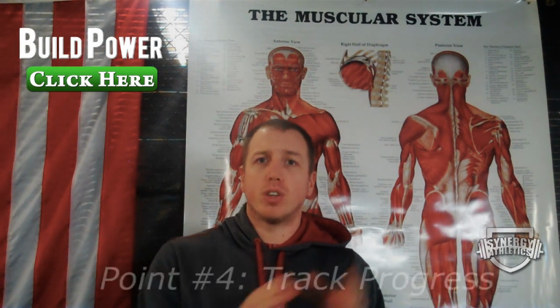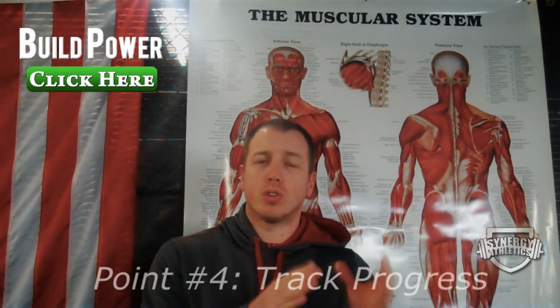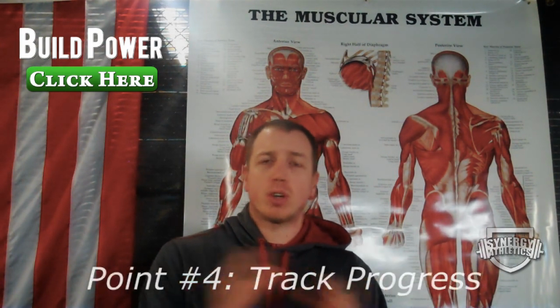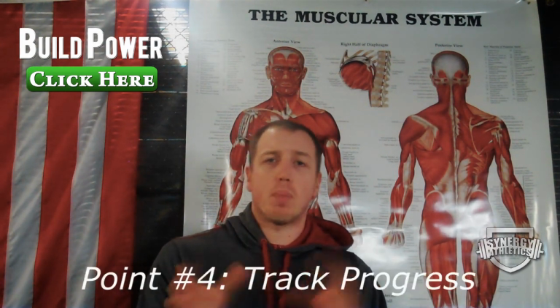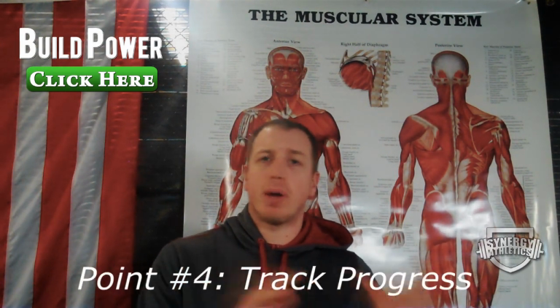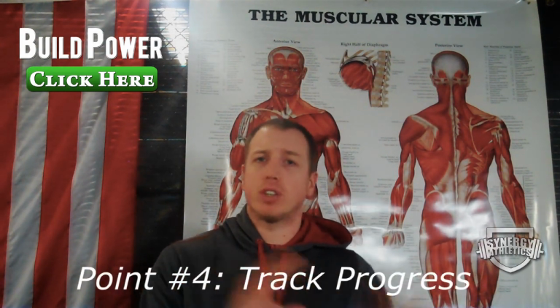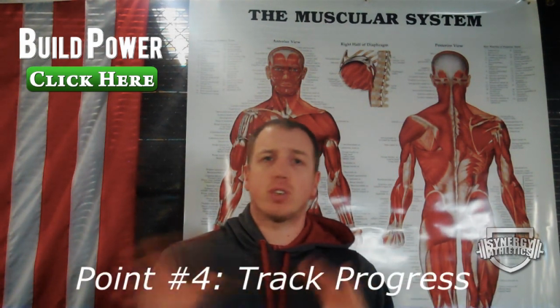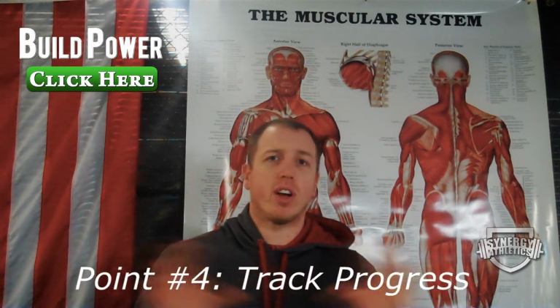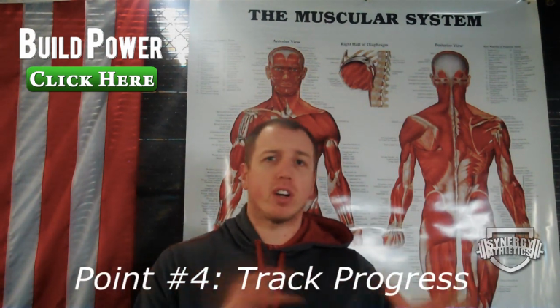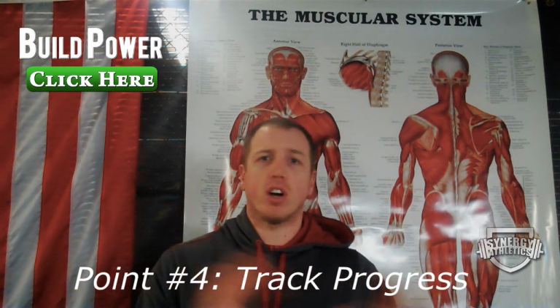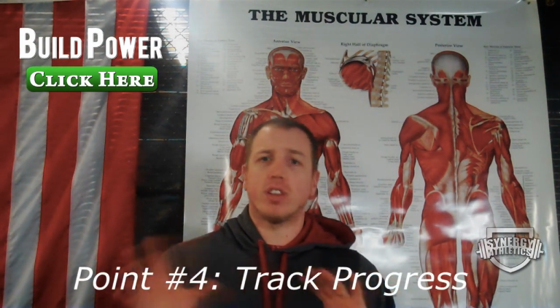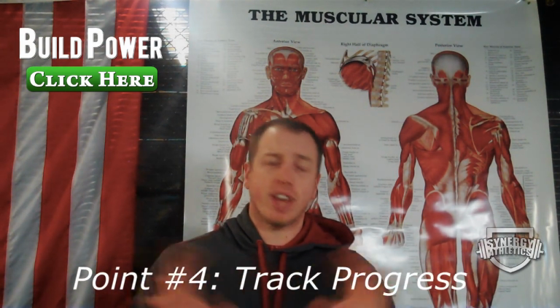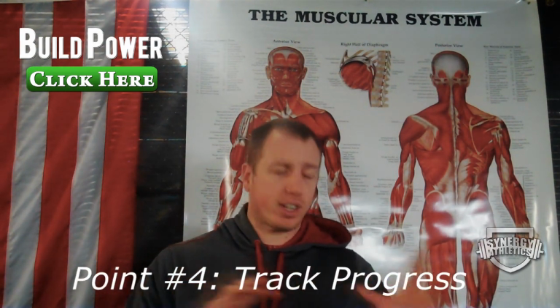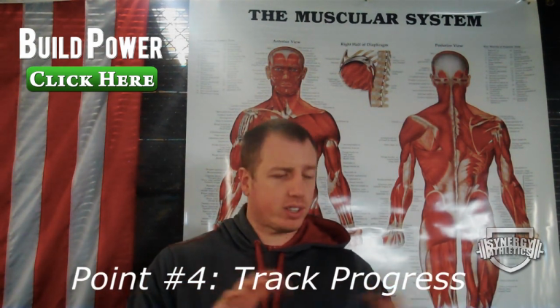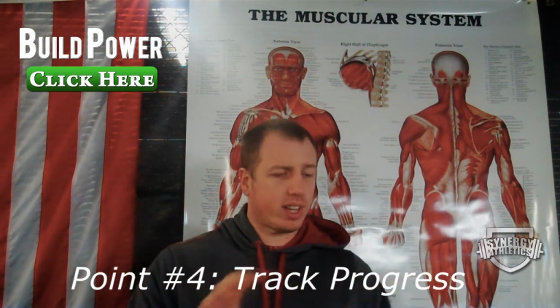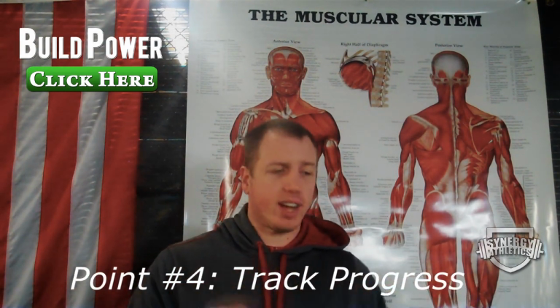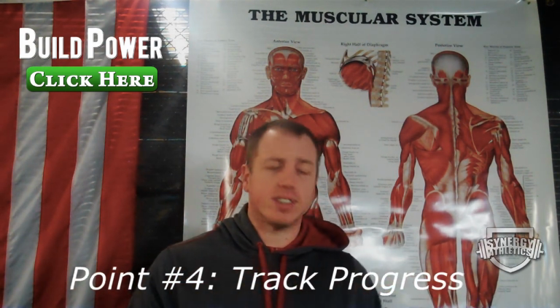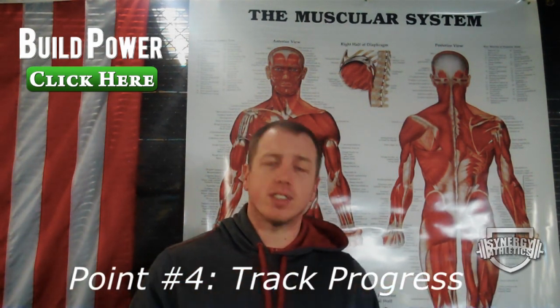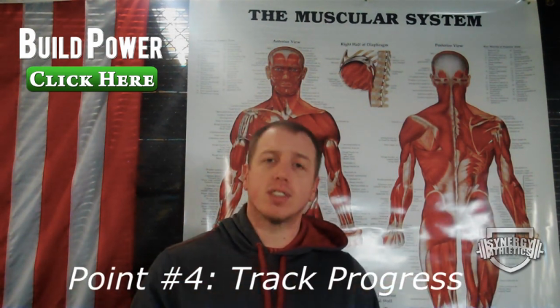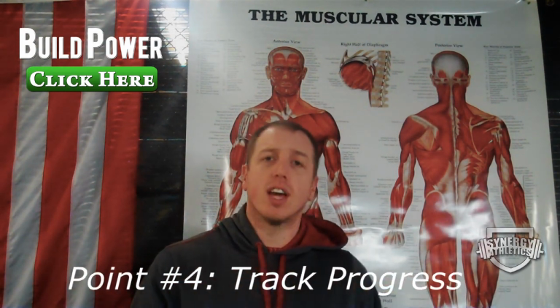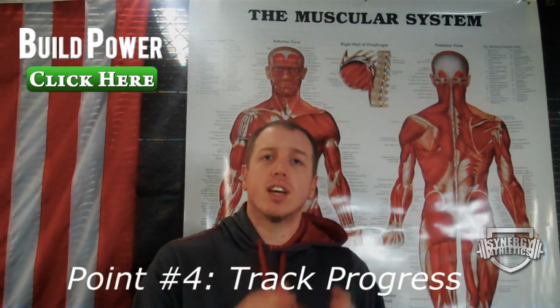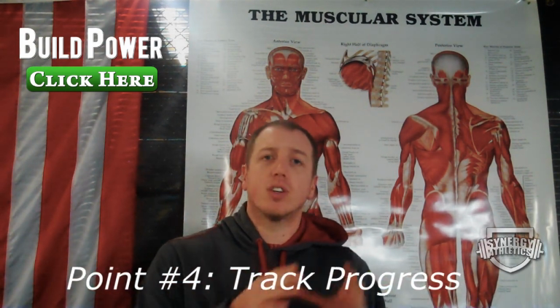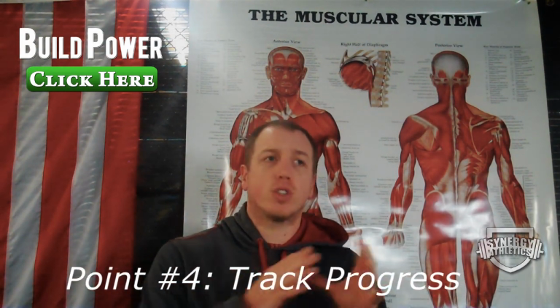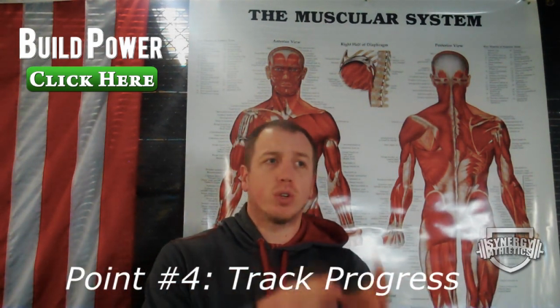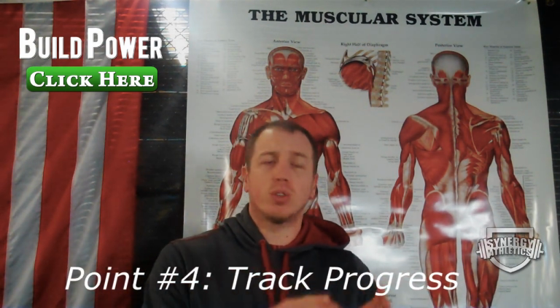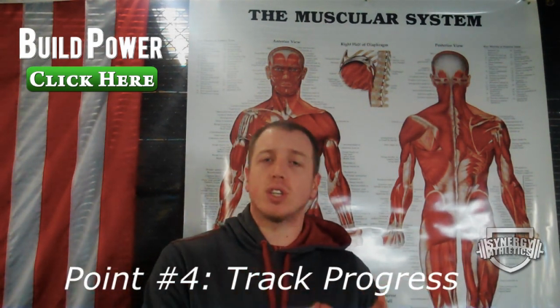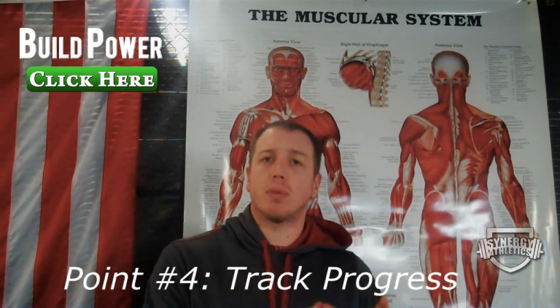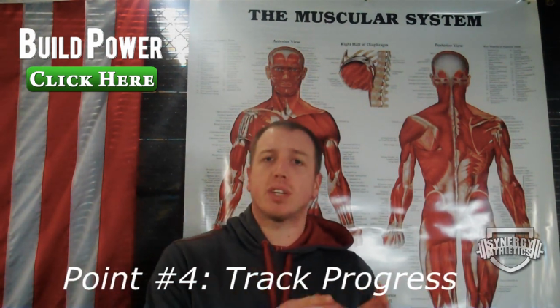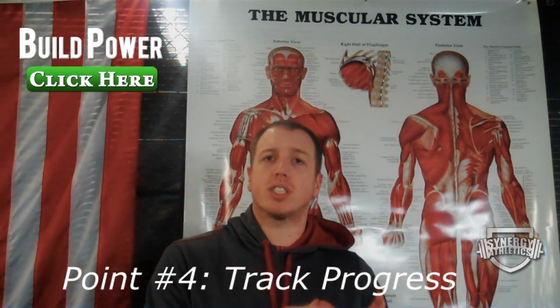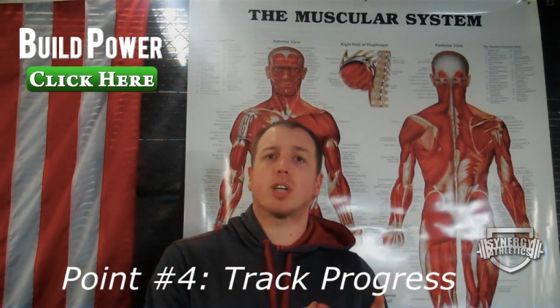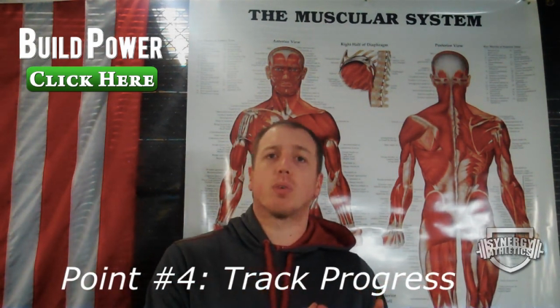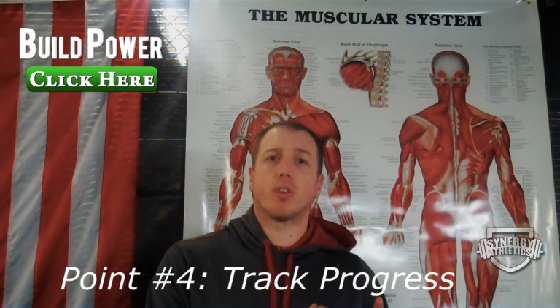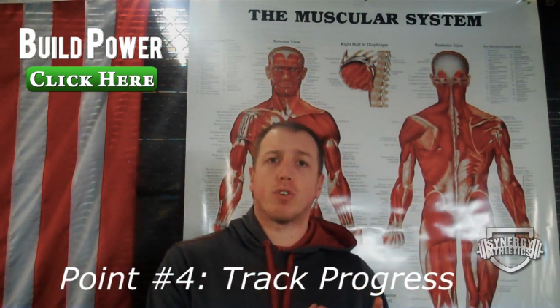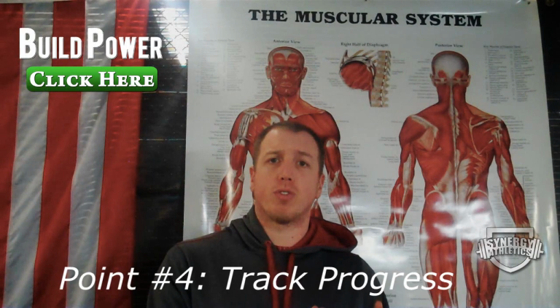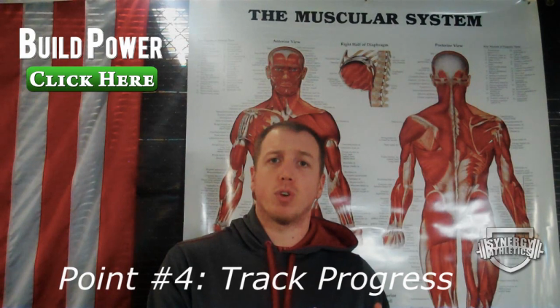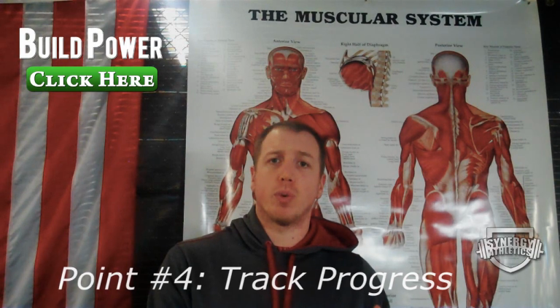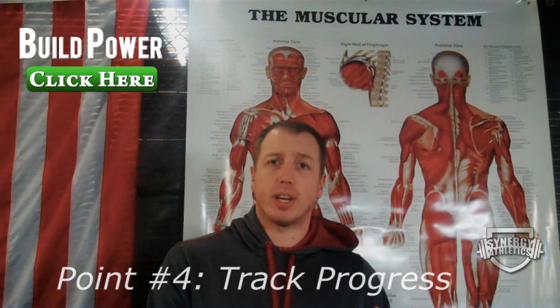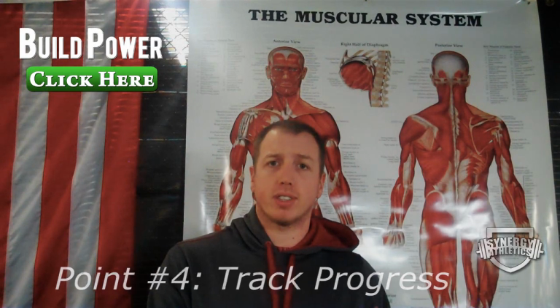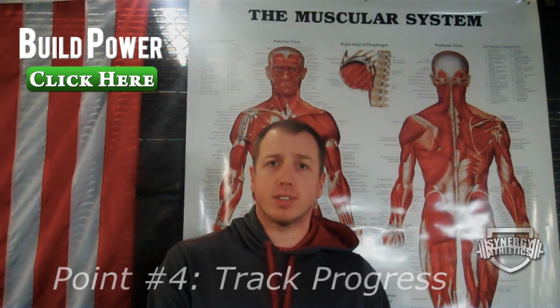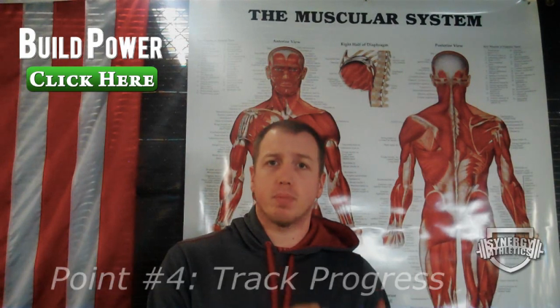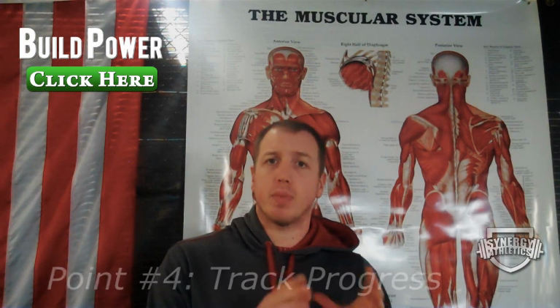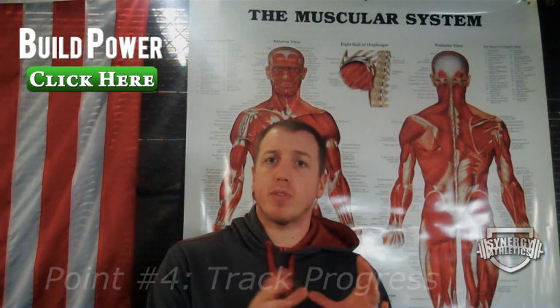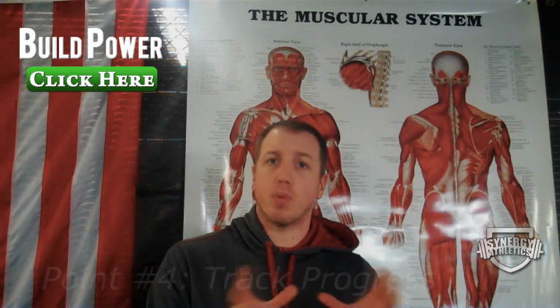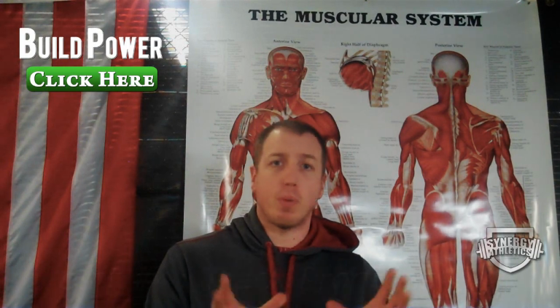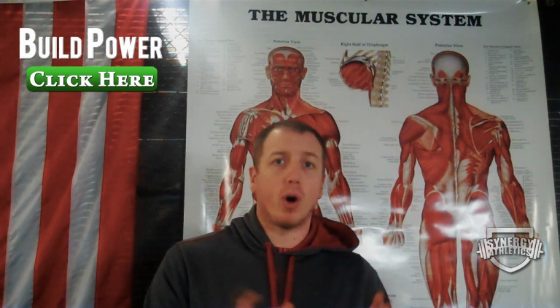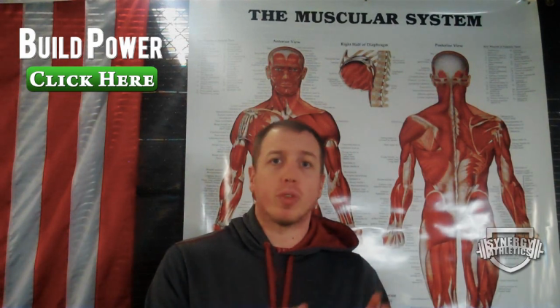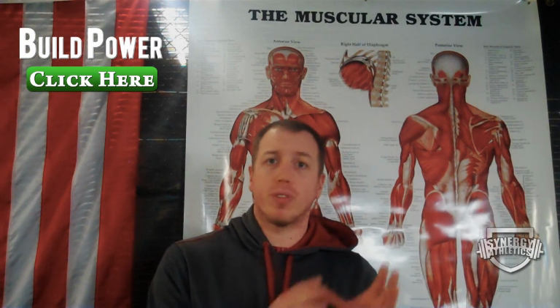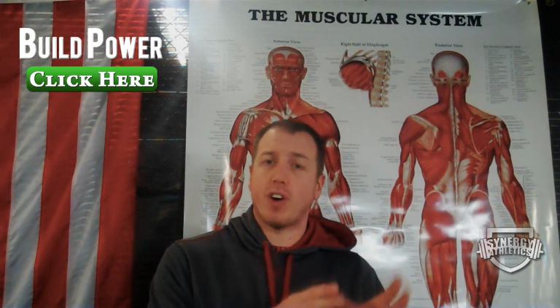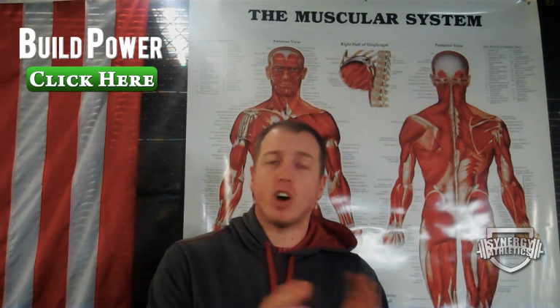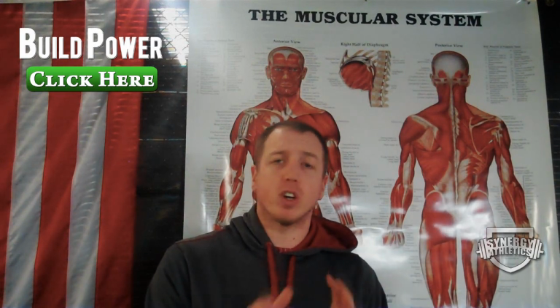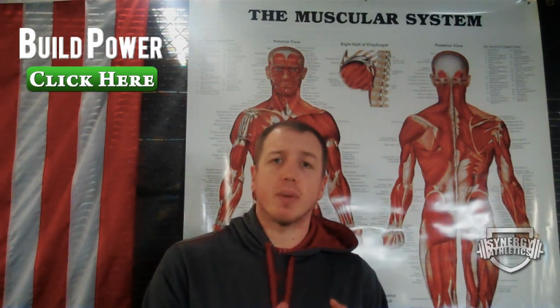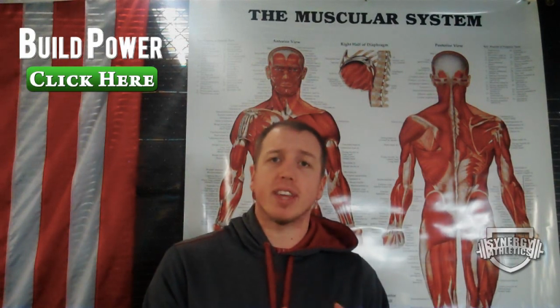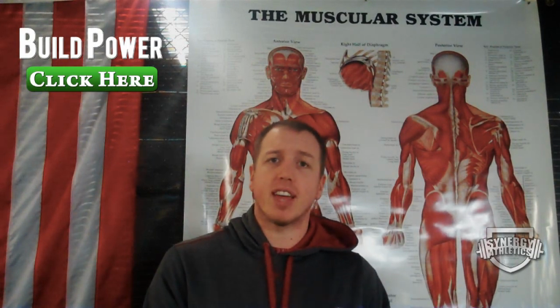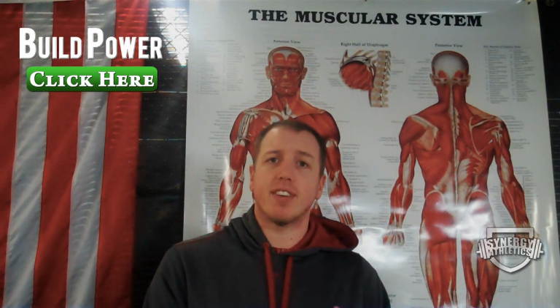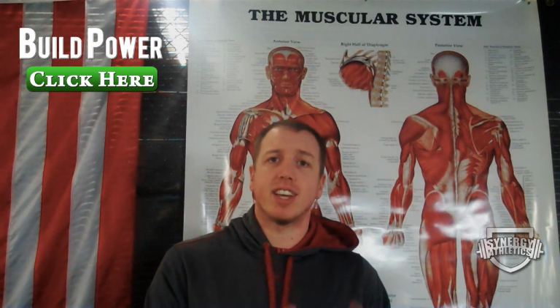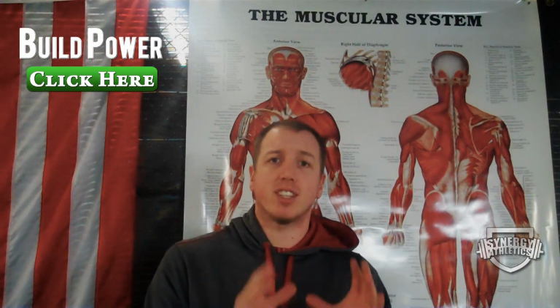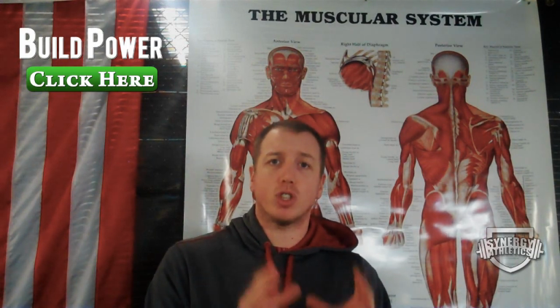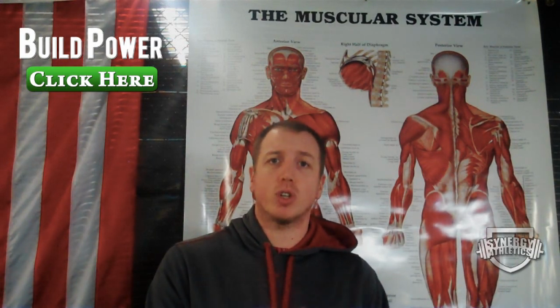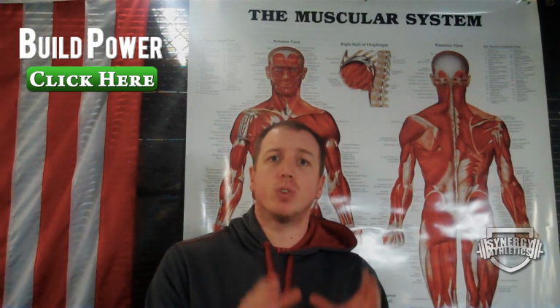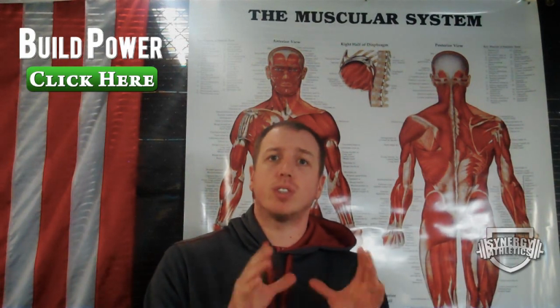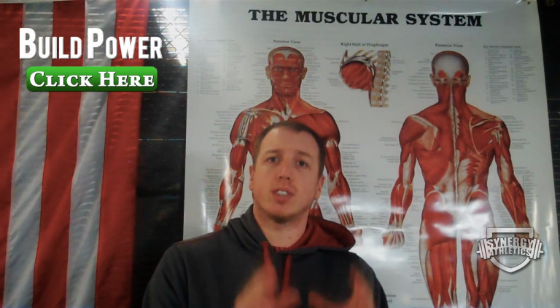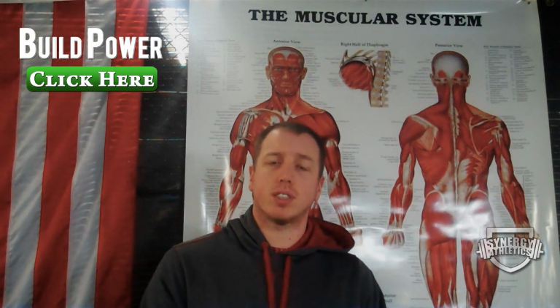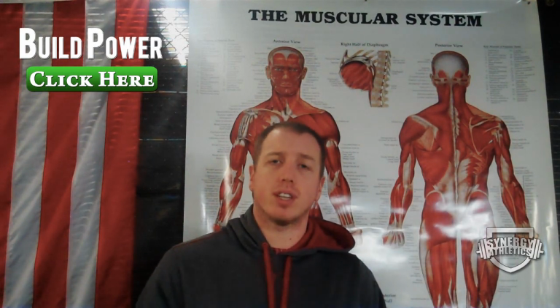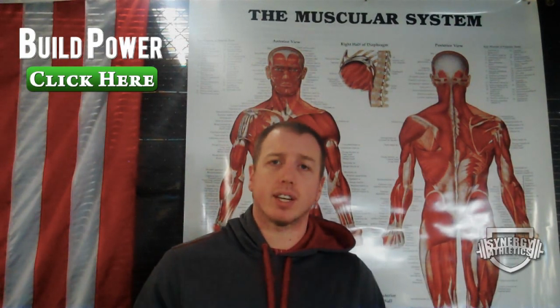Don't start bouncing around all the exercises. Choose something and stick with it for a few weeks — for both the volume and the heavy days. Choose and stick.